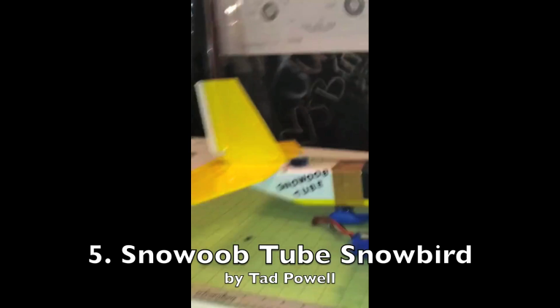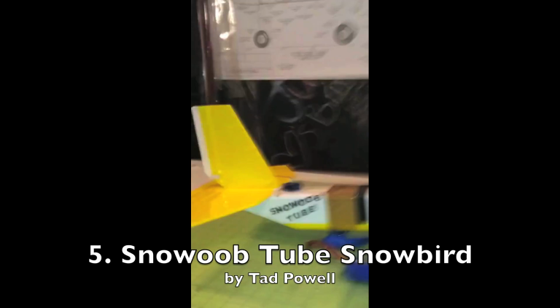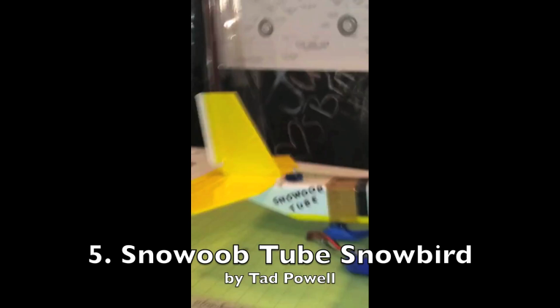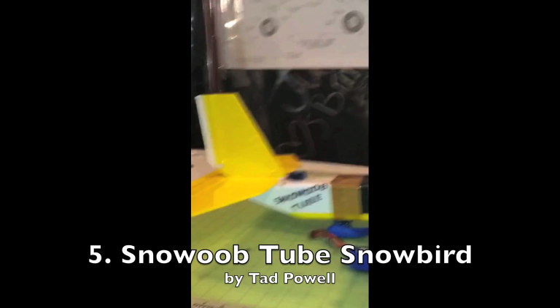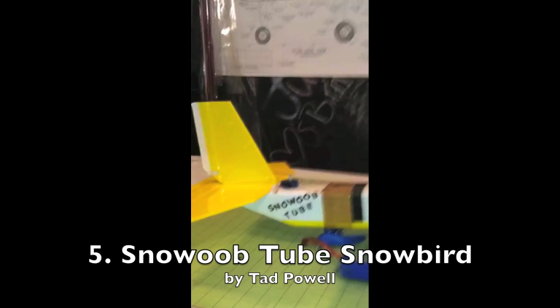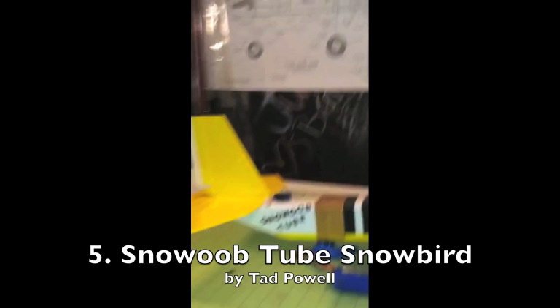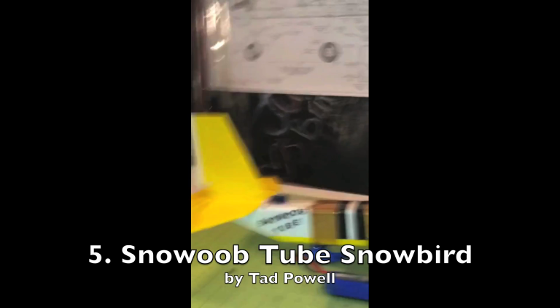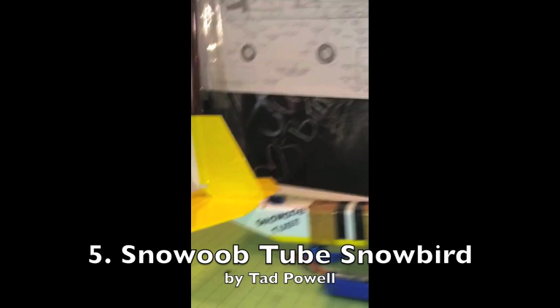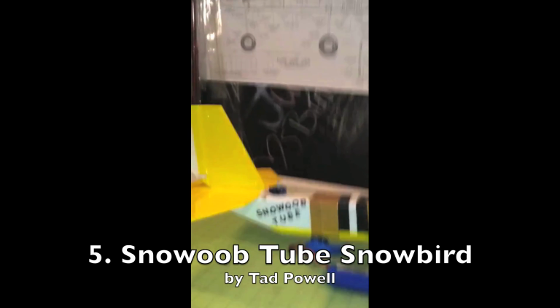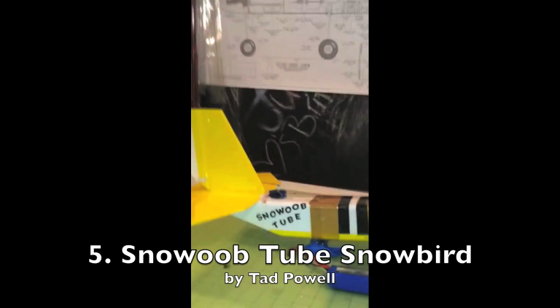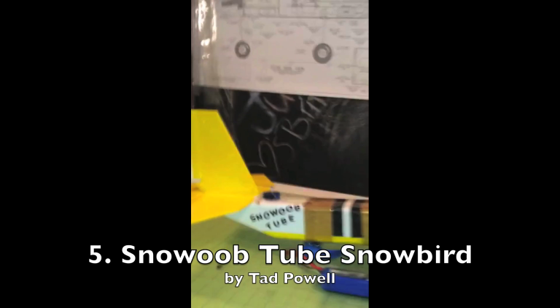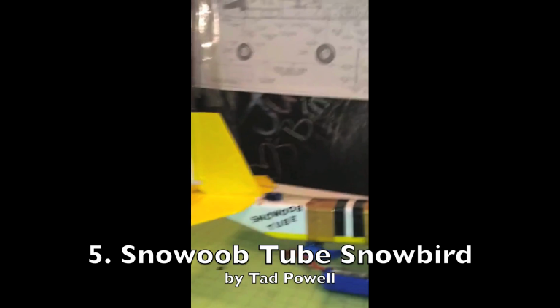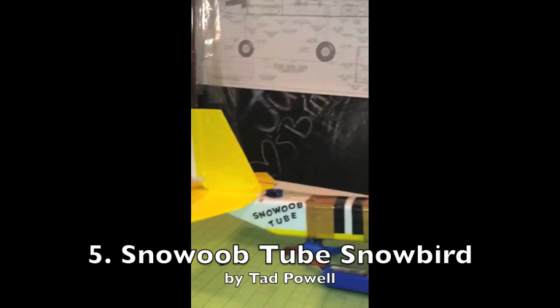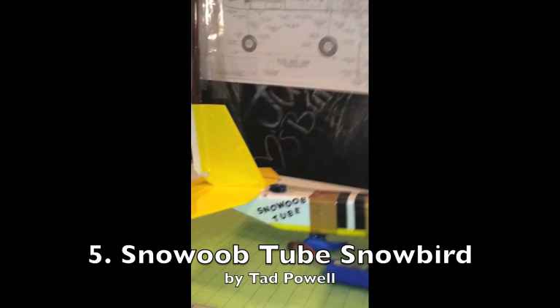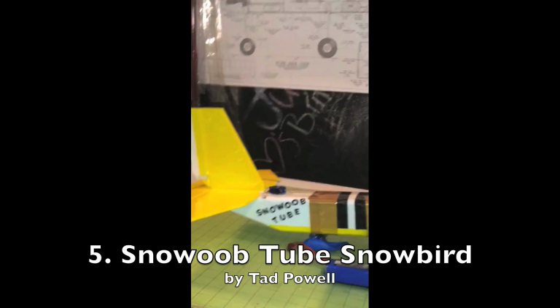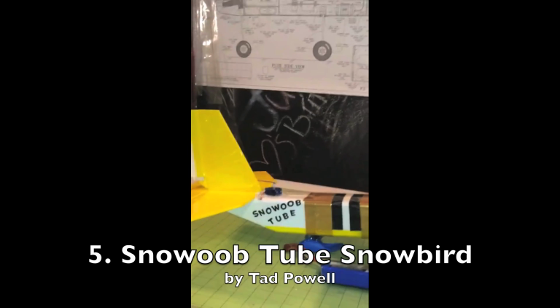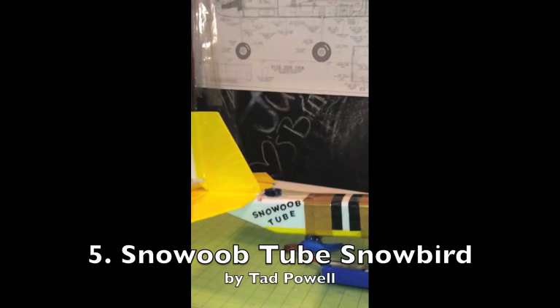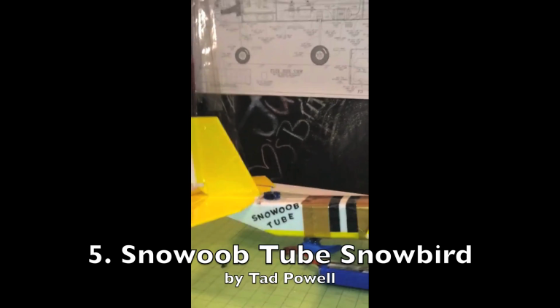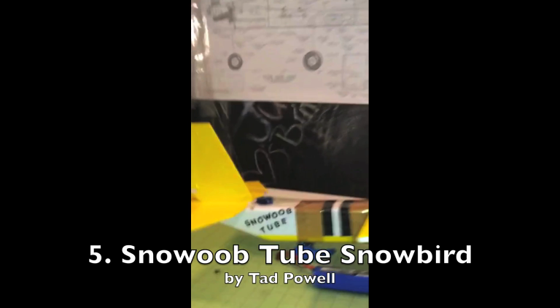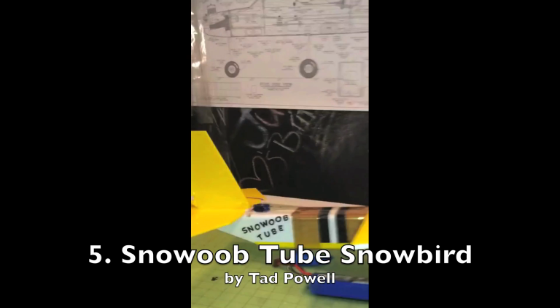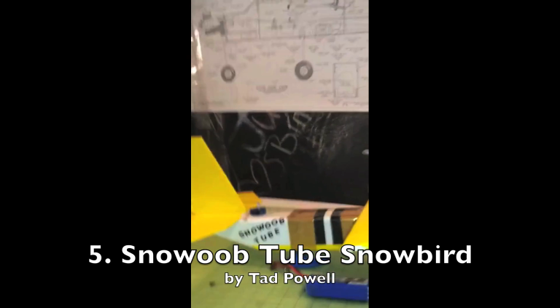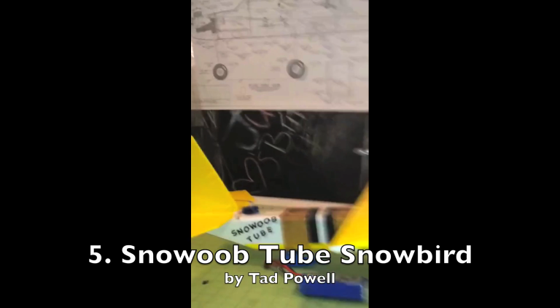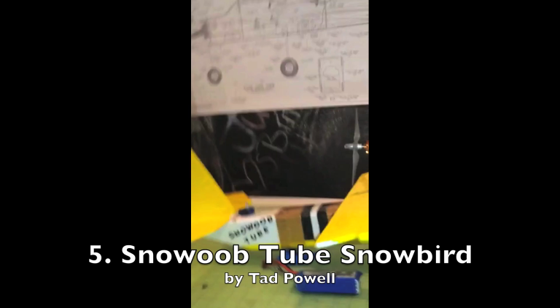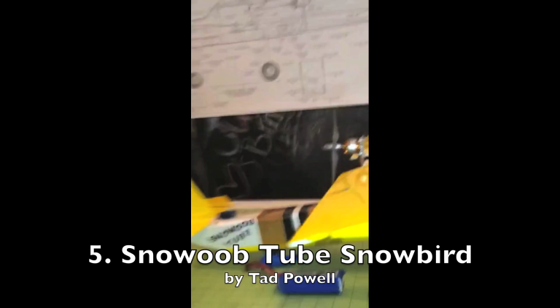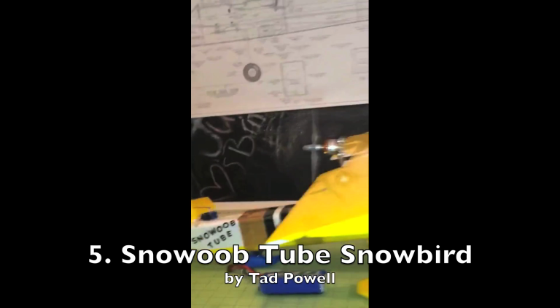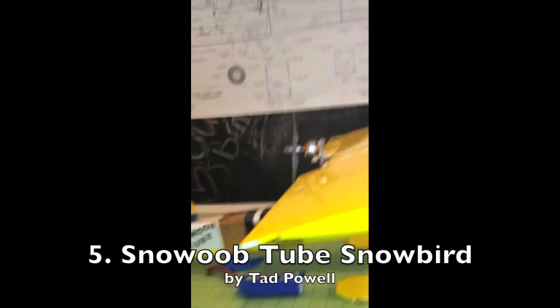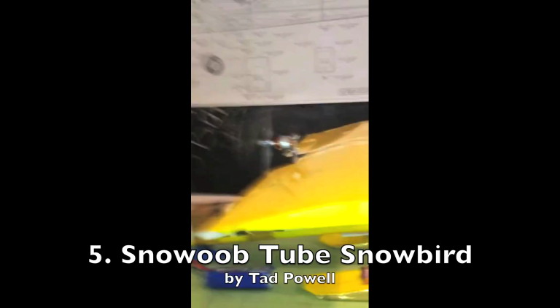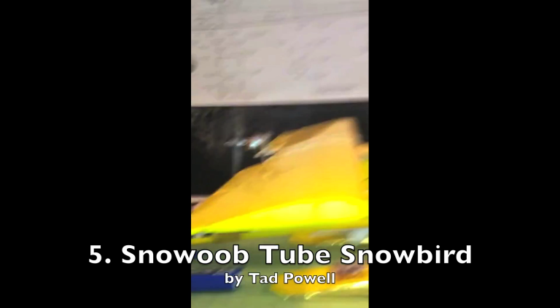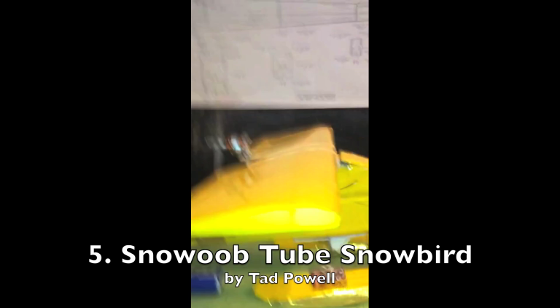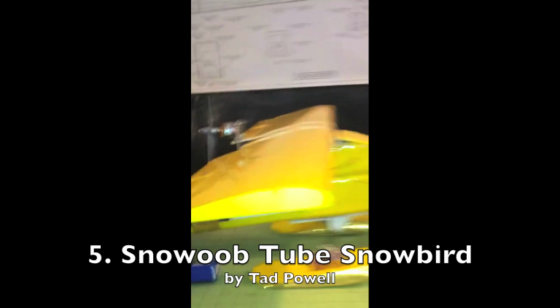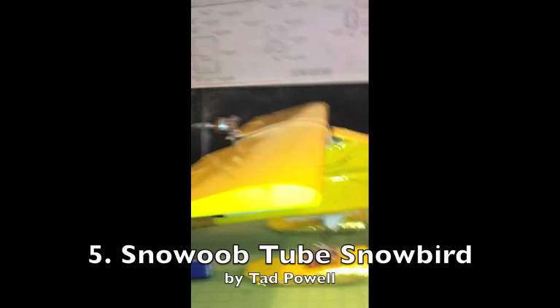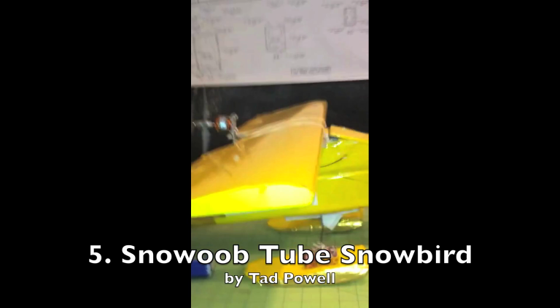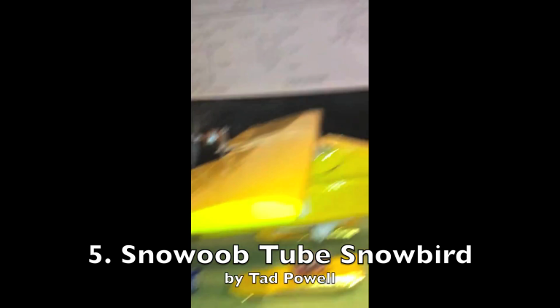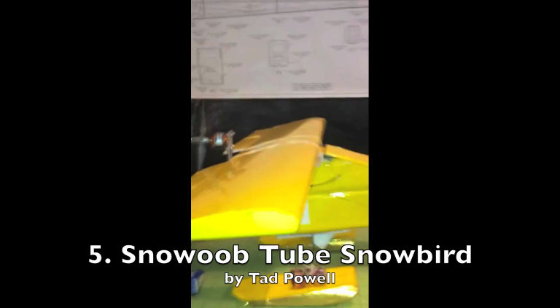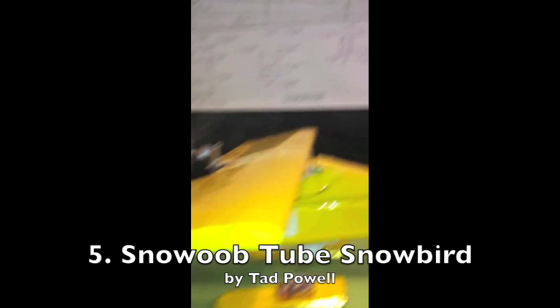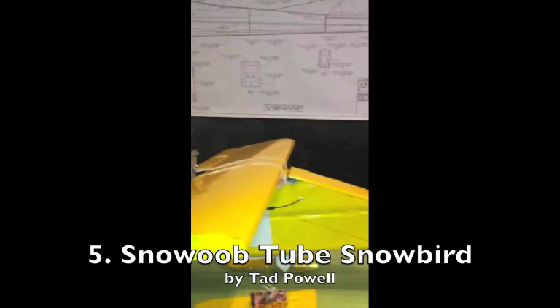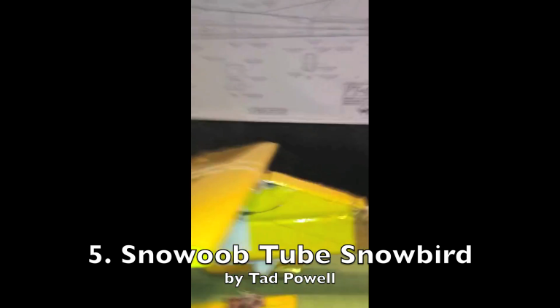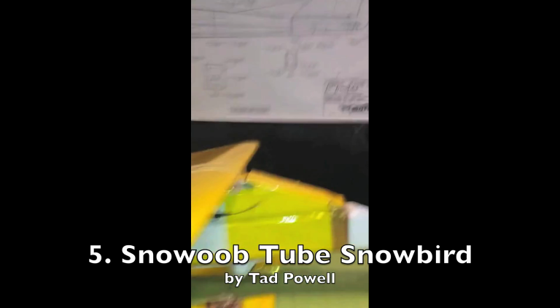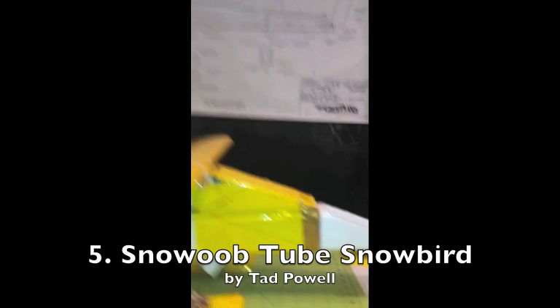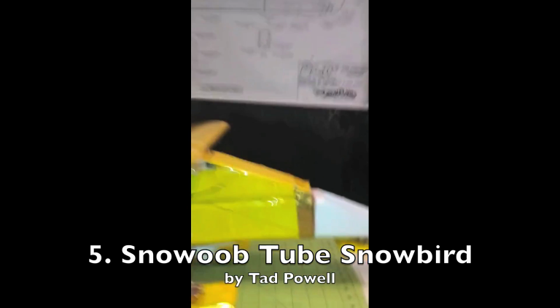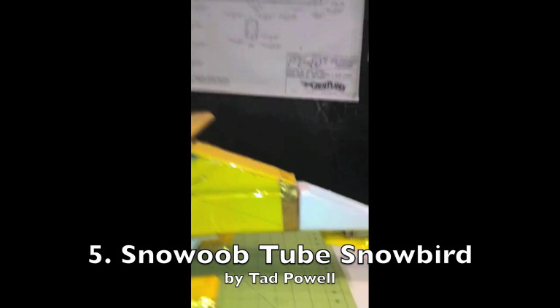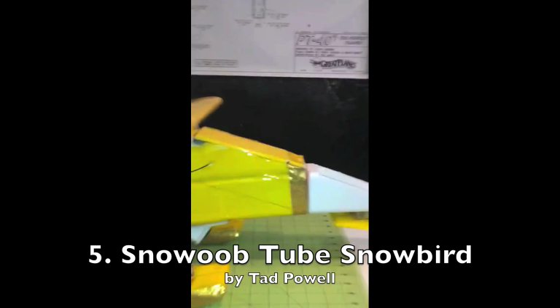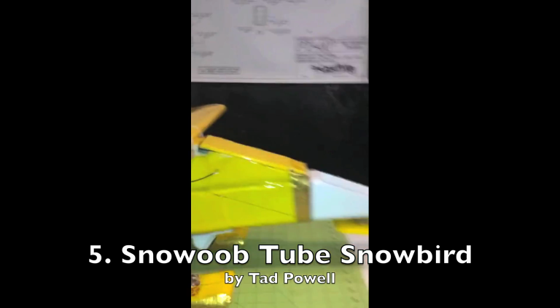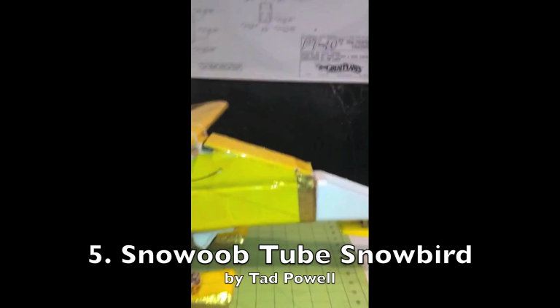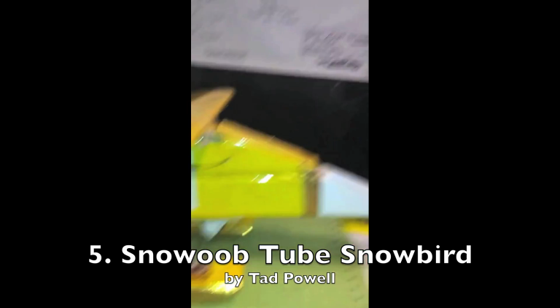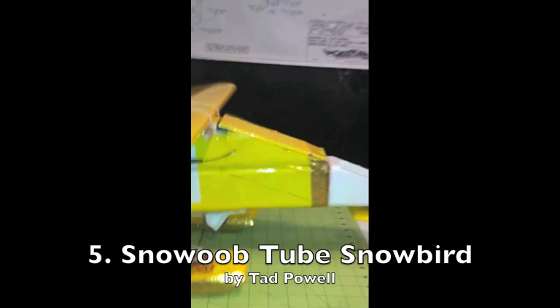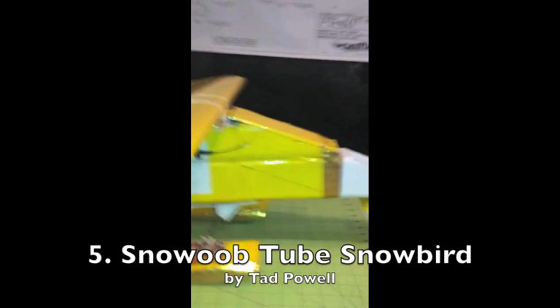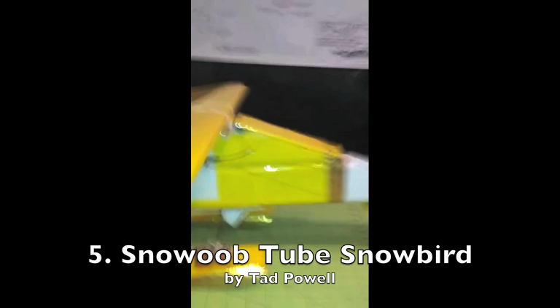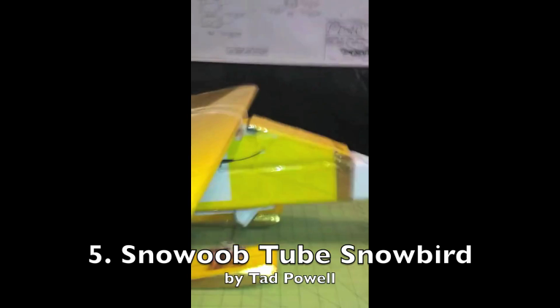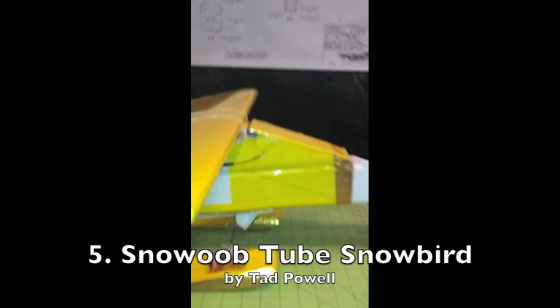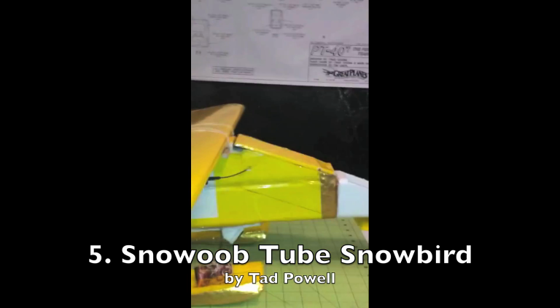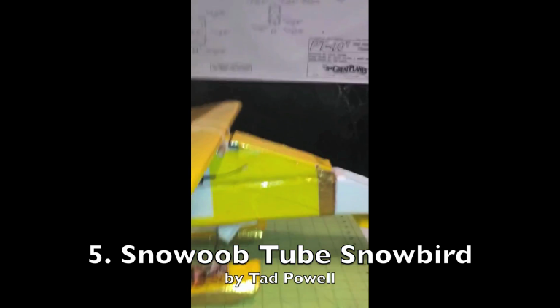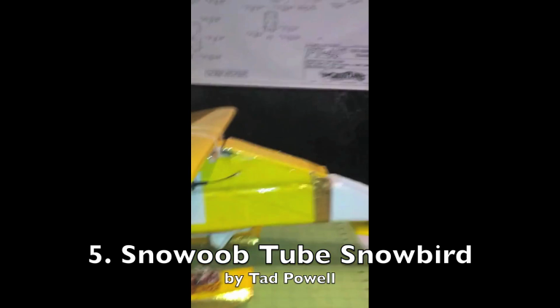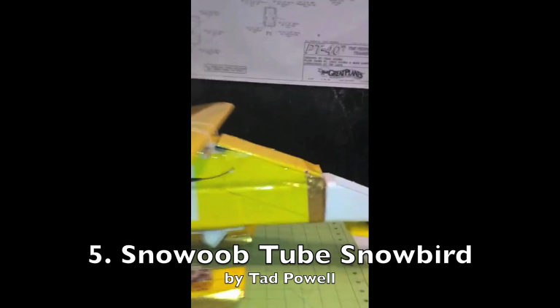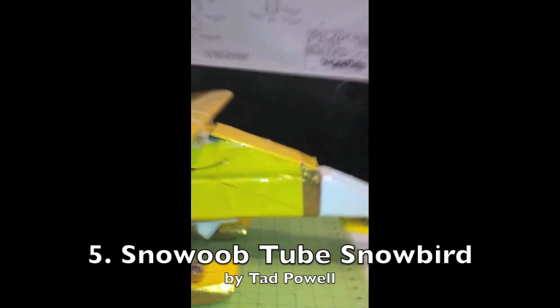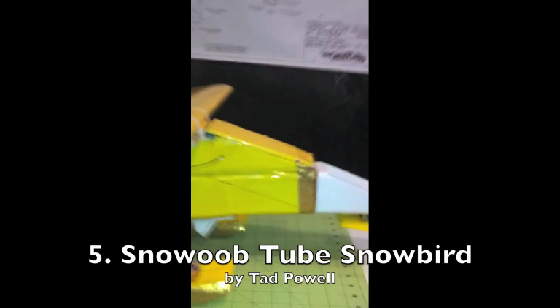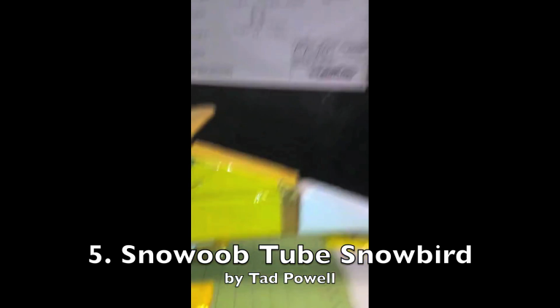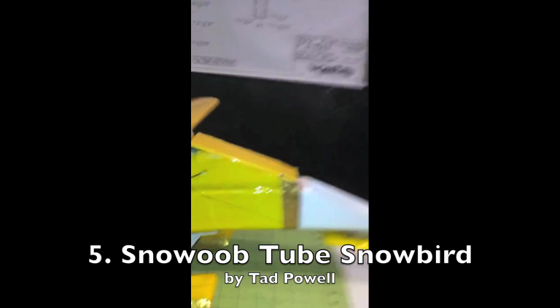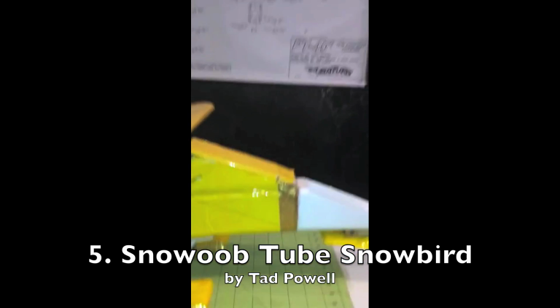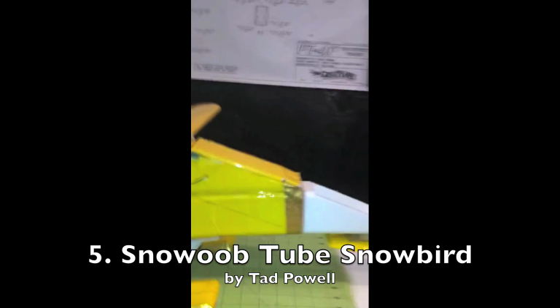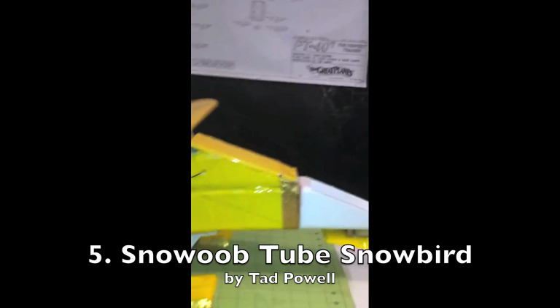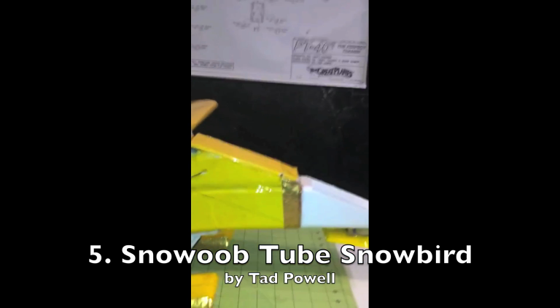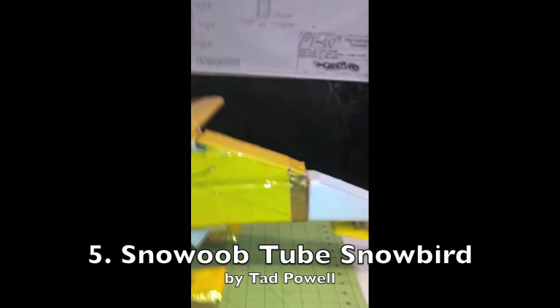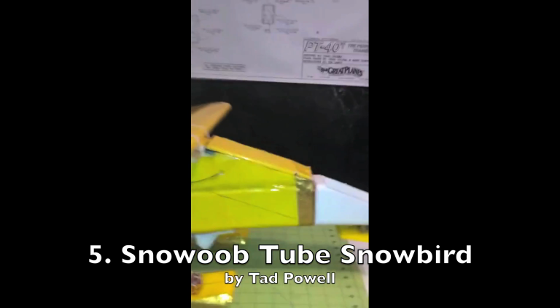The Snowboob tube by Tad Powell missed the competition this year as there was no snow in New Jersey during the competition. Sorry man.